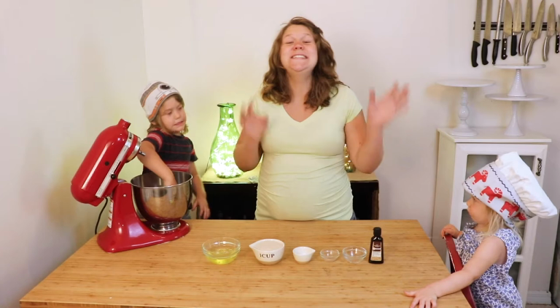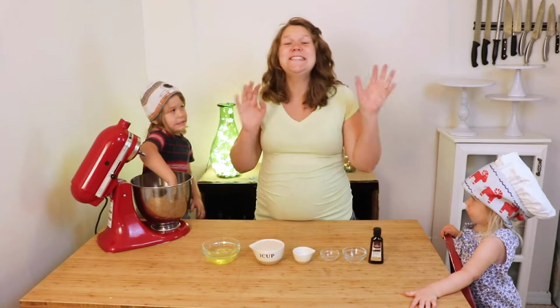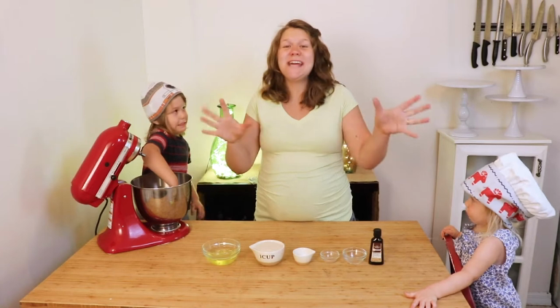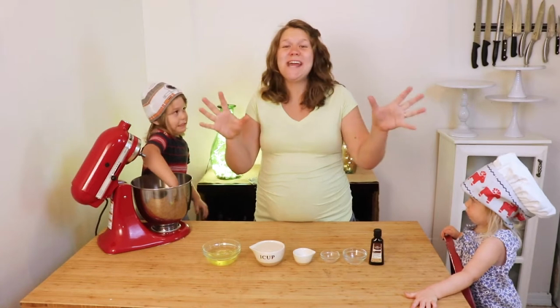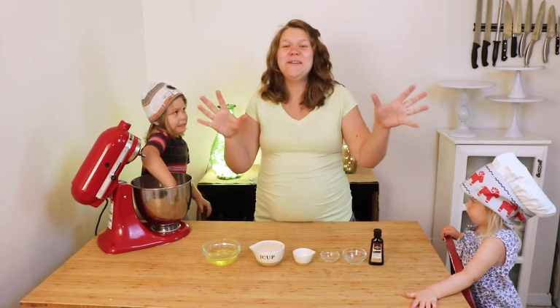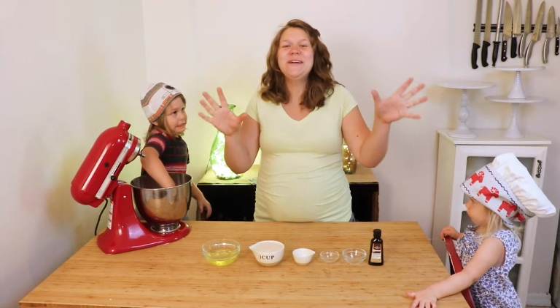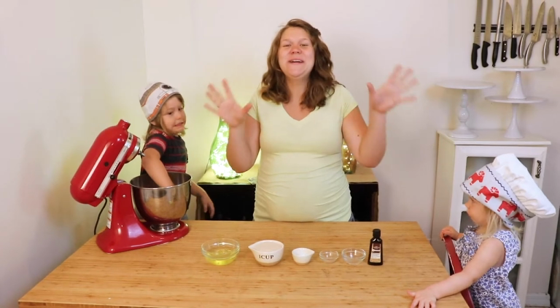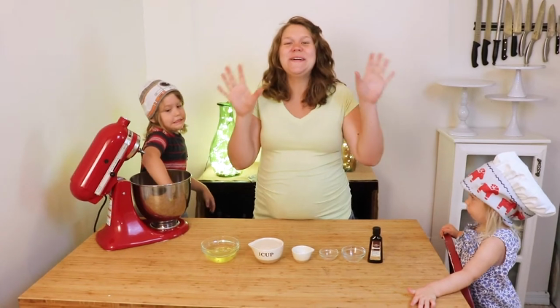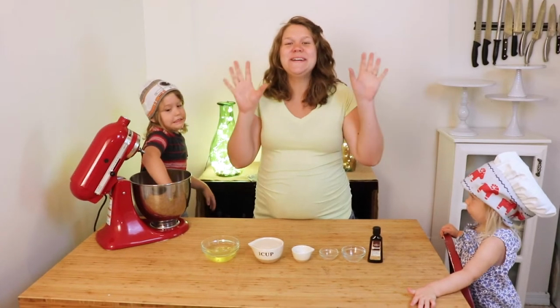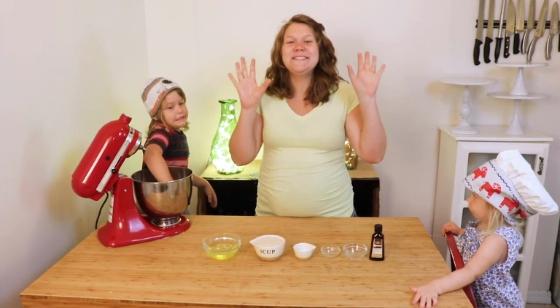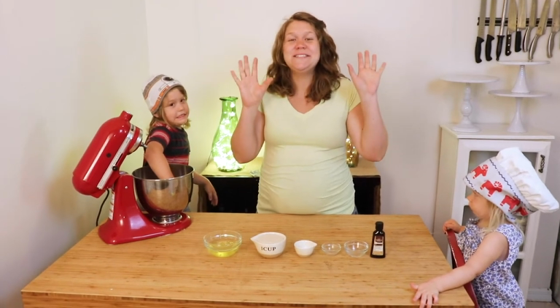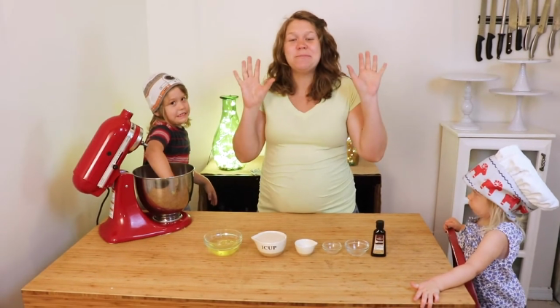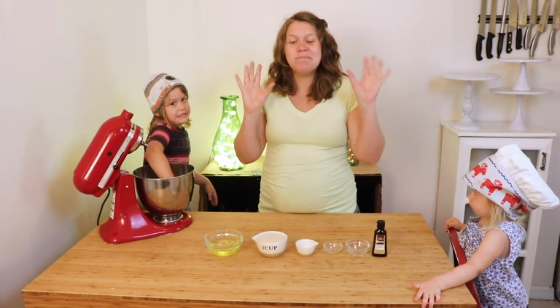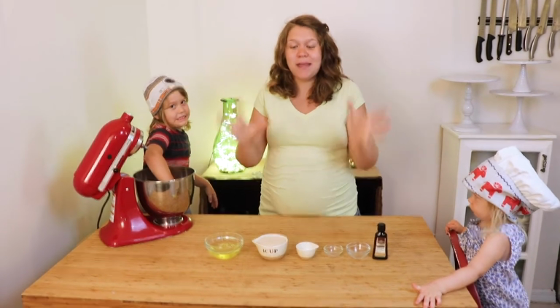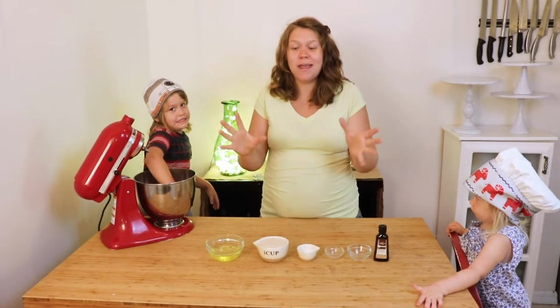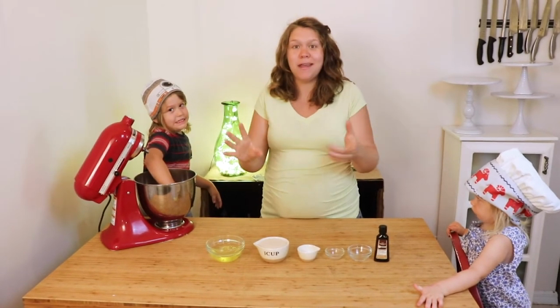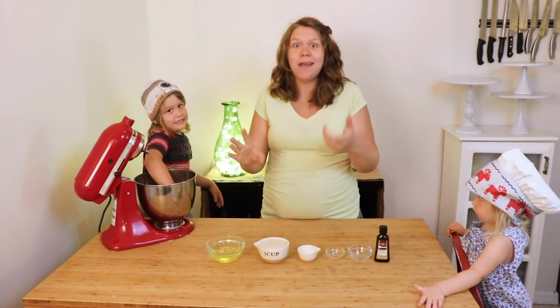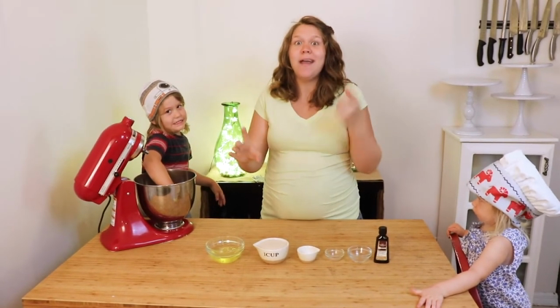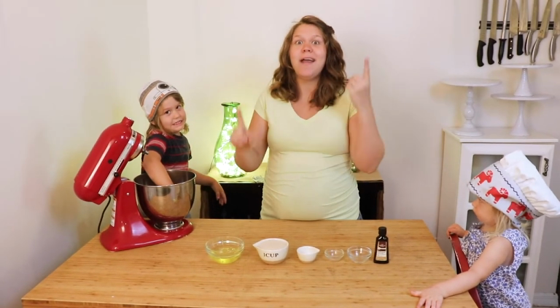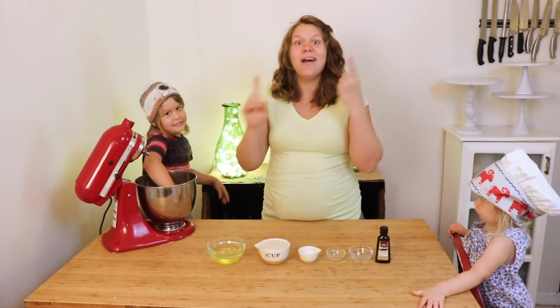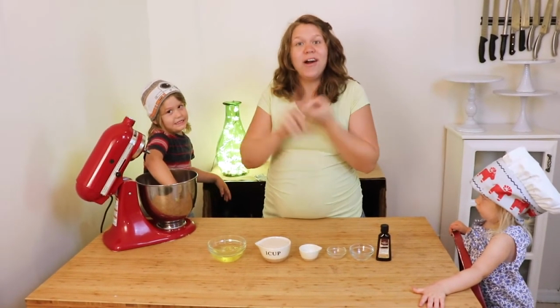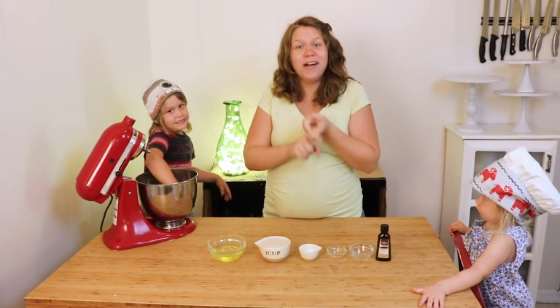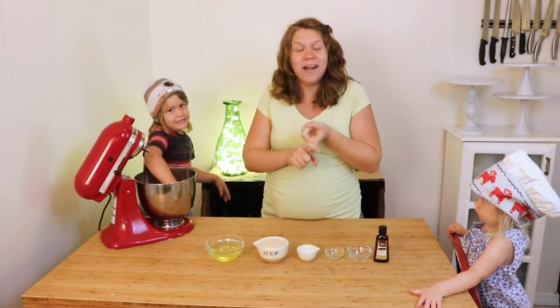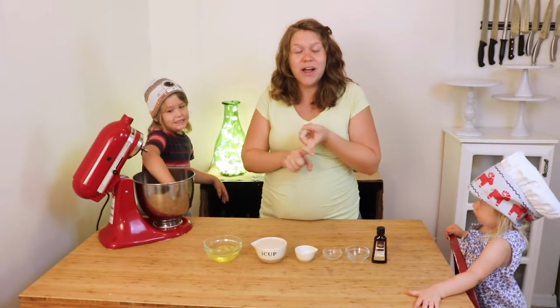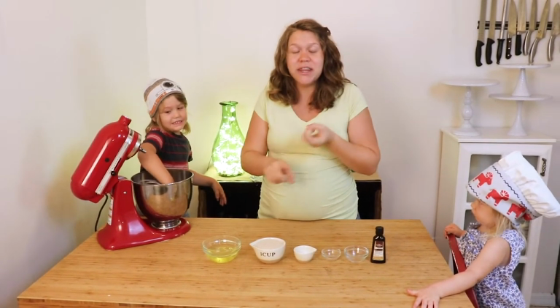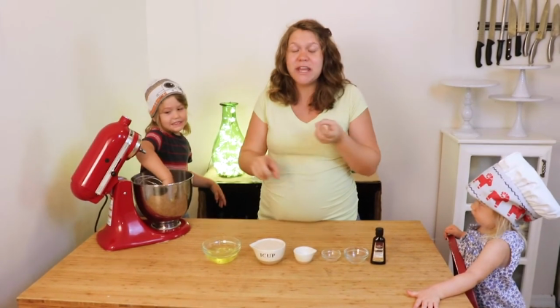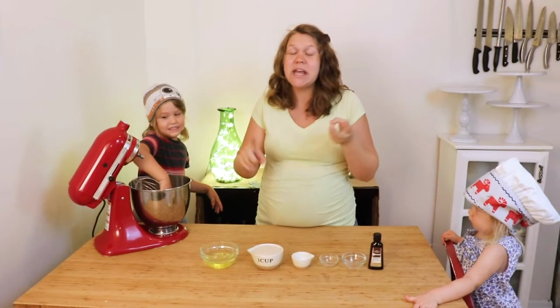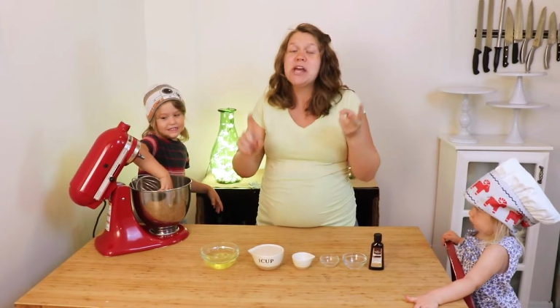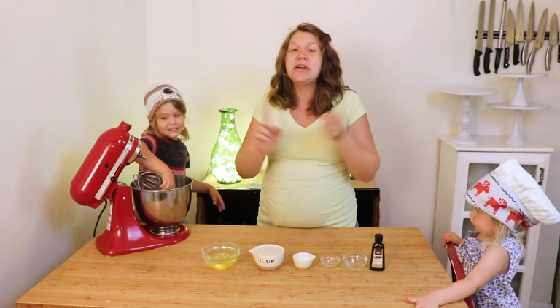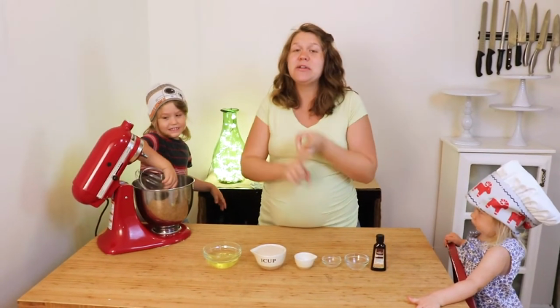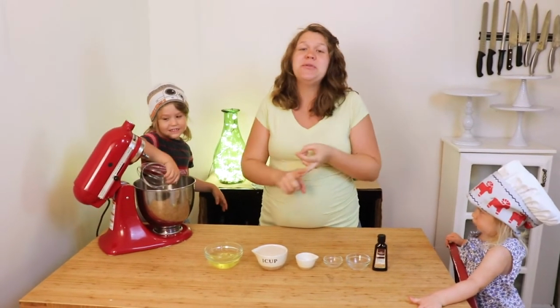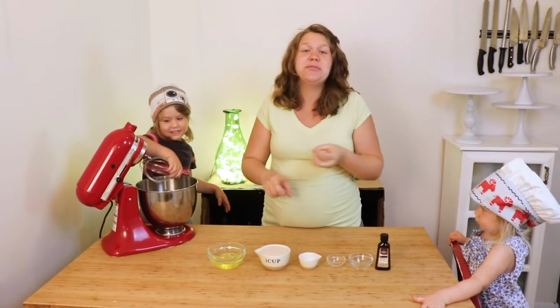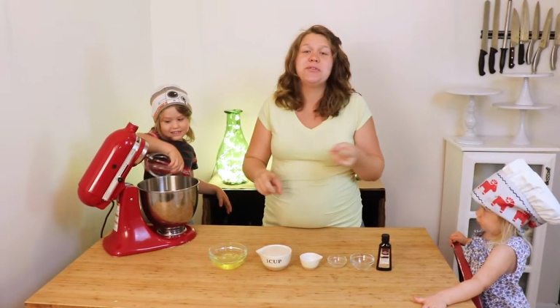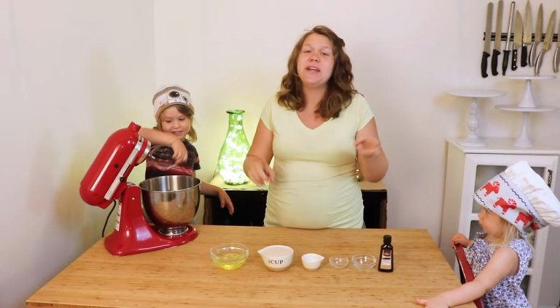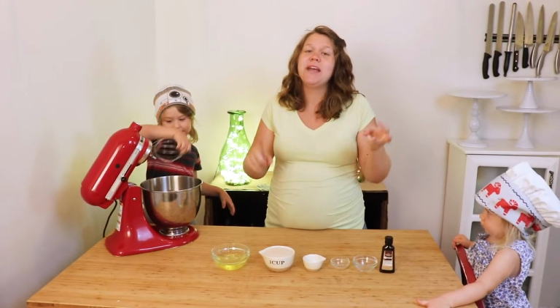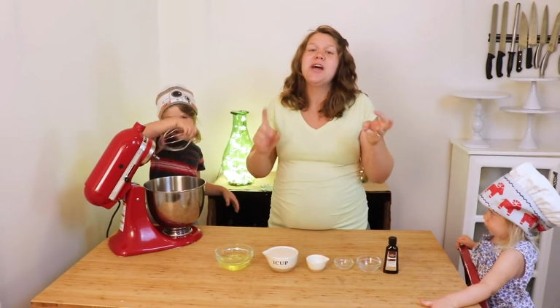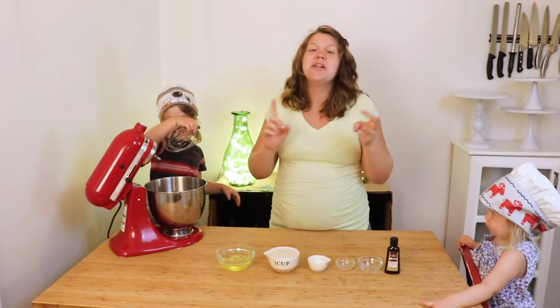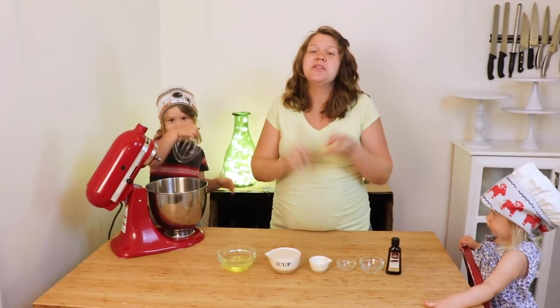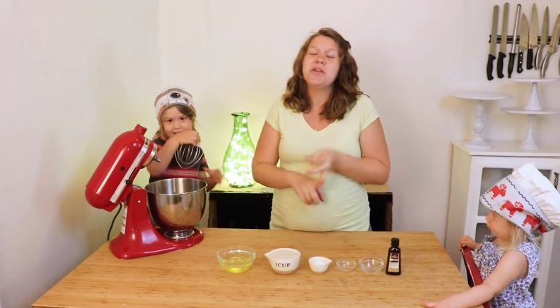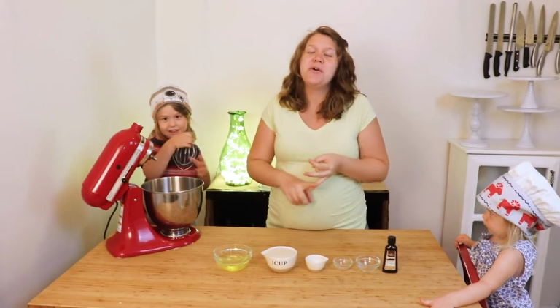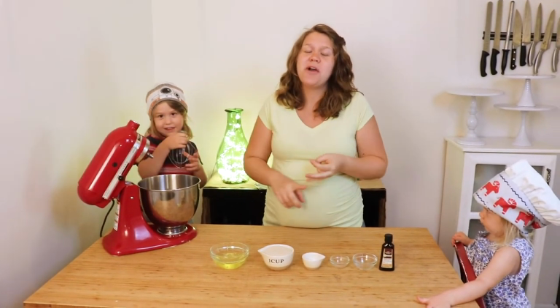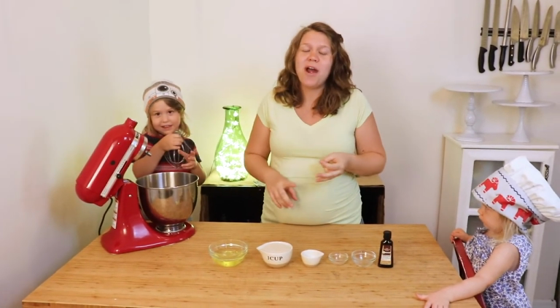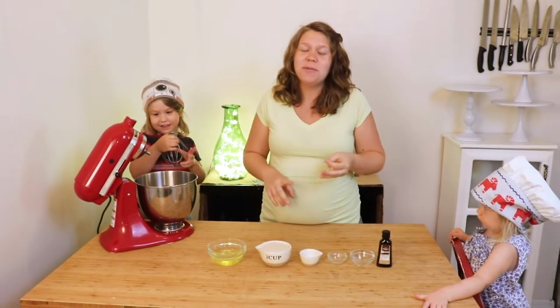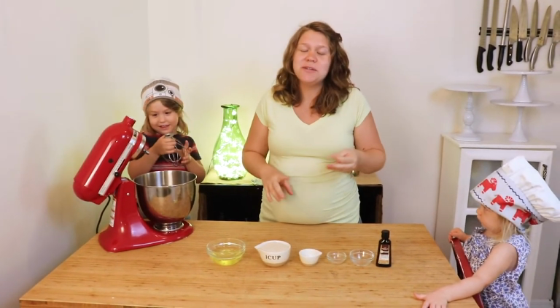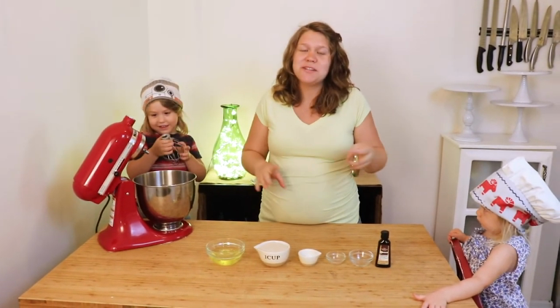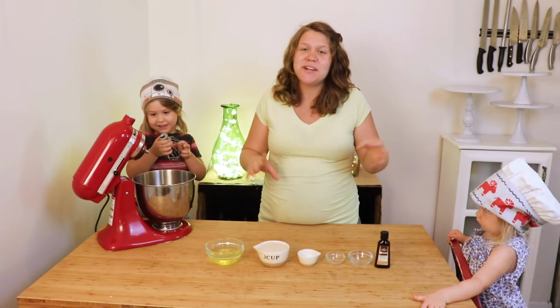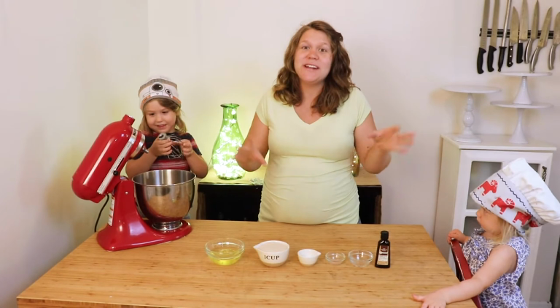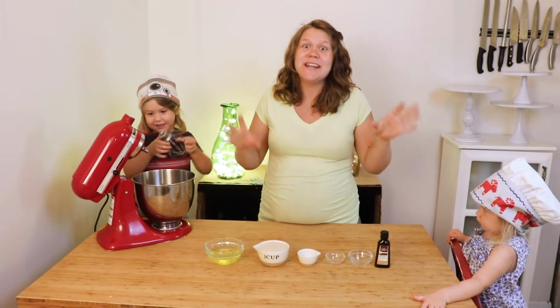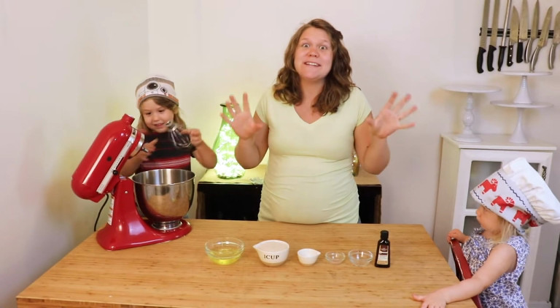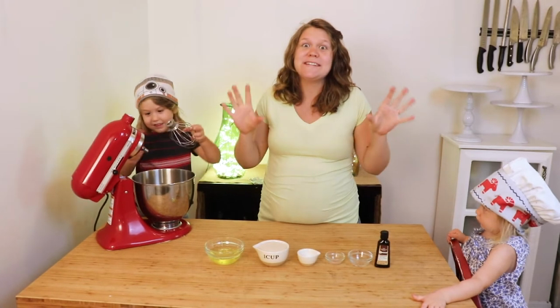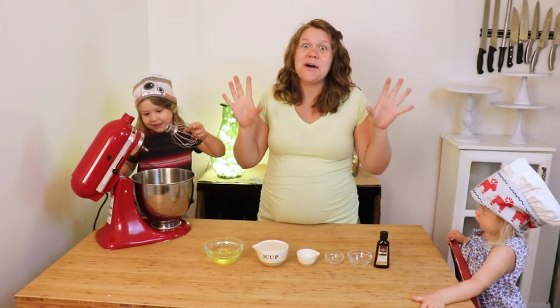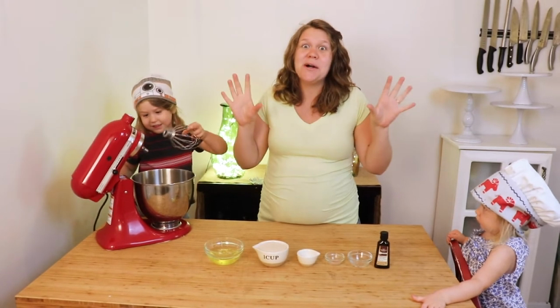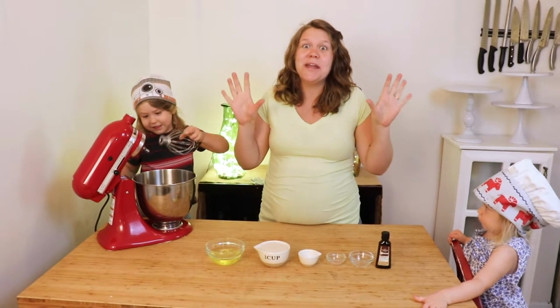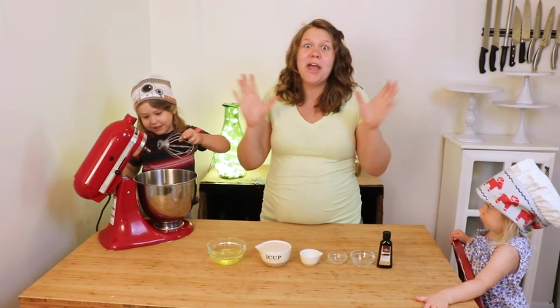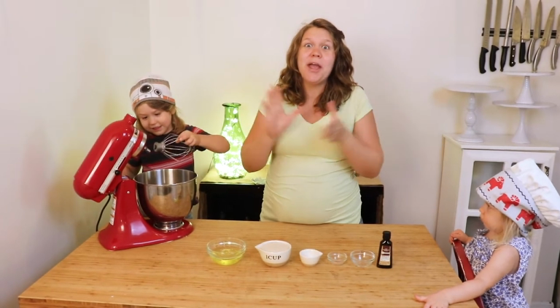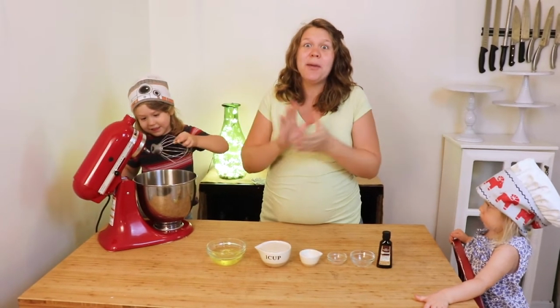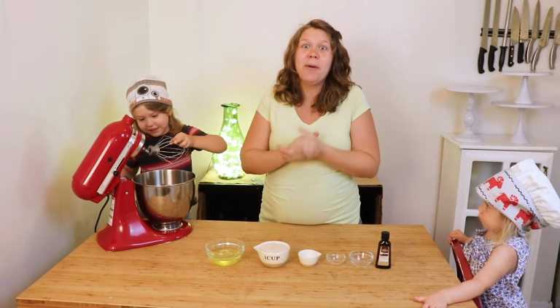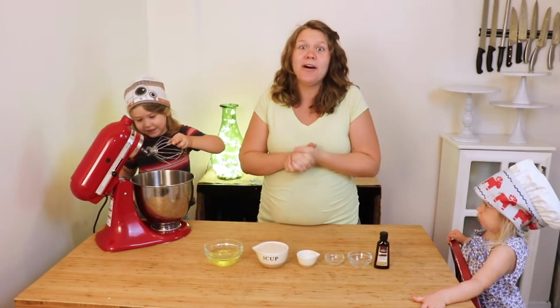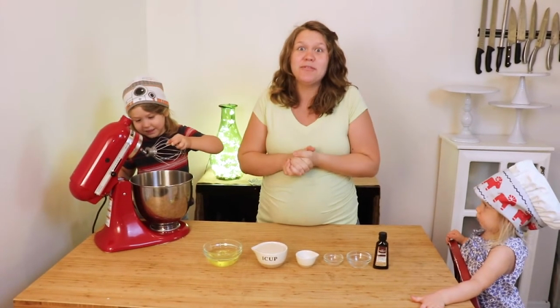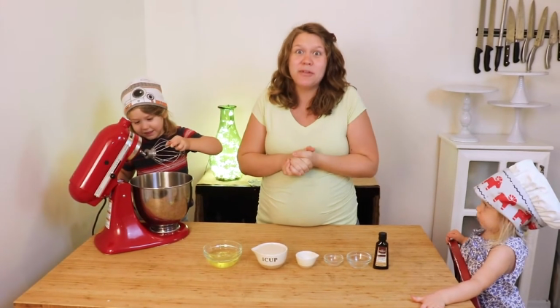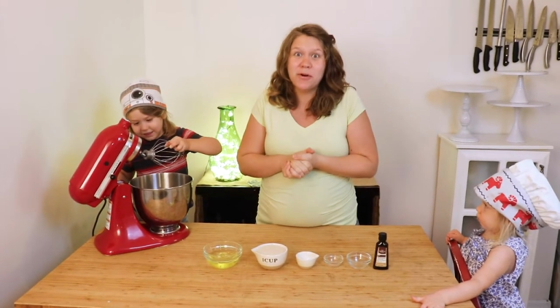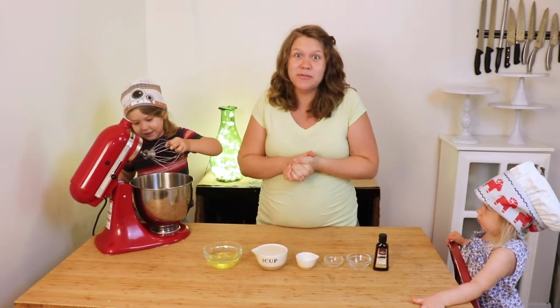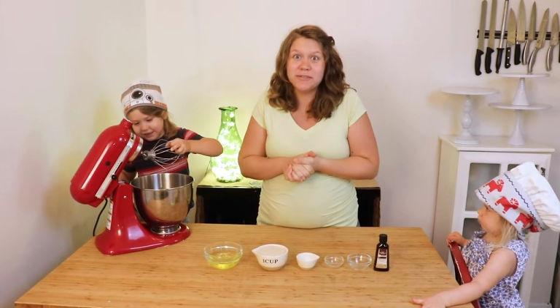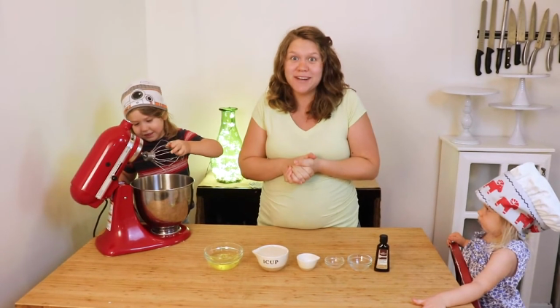Today we are going to make a heart-healthy, gluten-free, low-carb dessert, and it's called a pavlova.